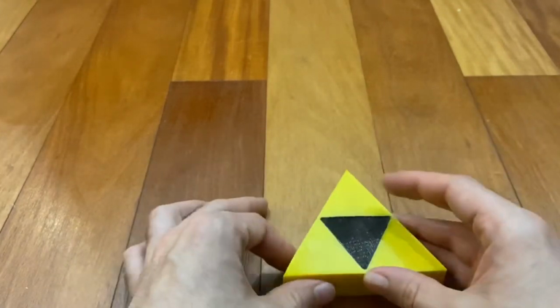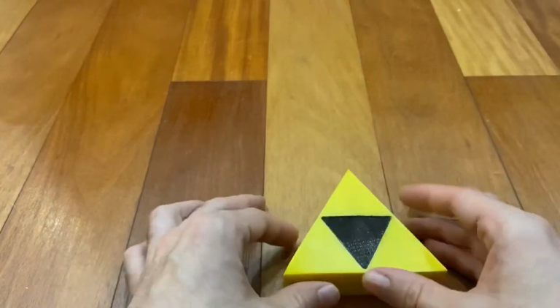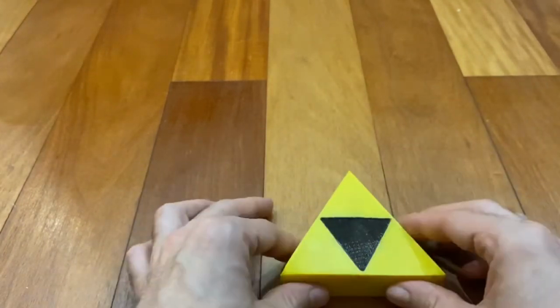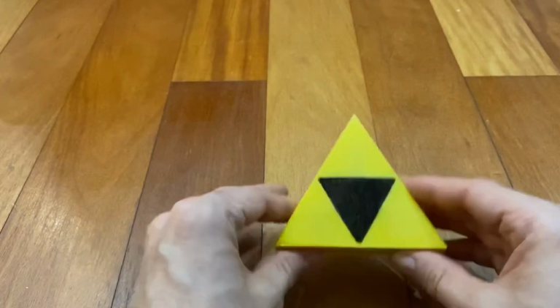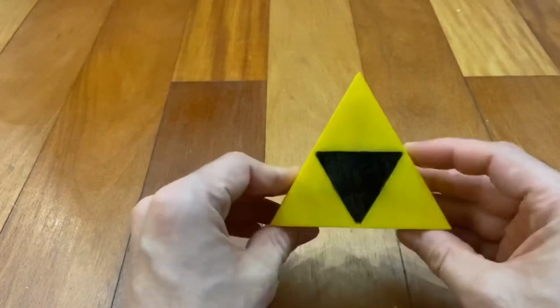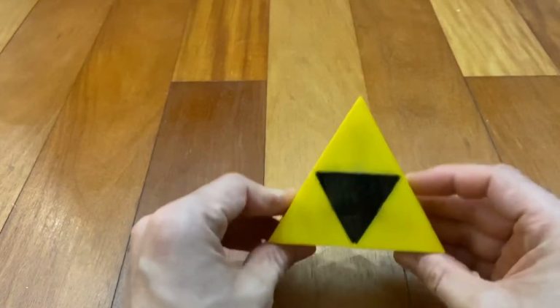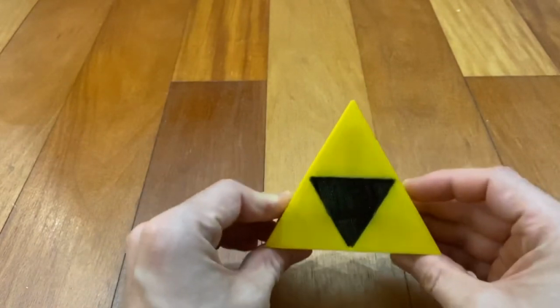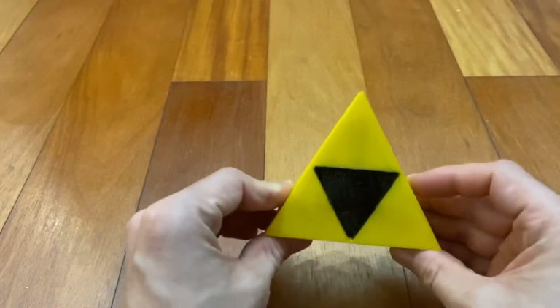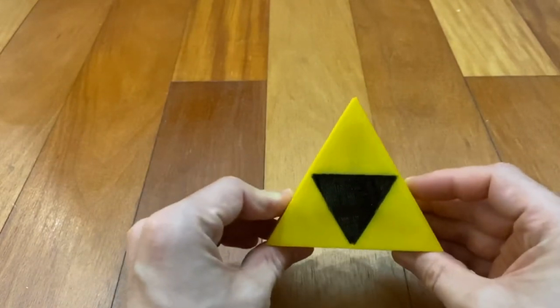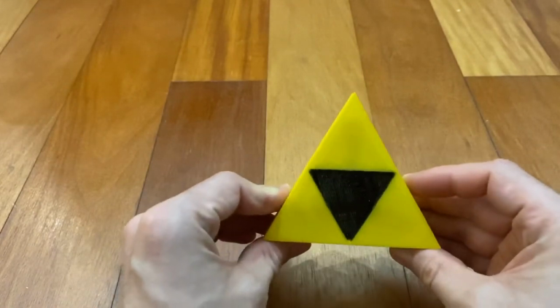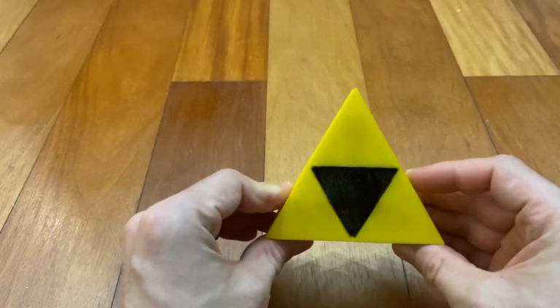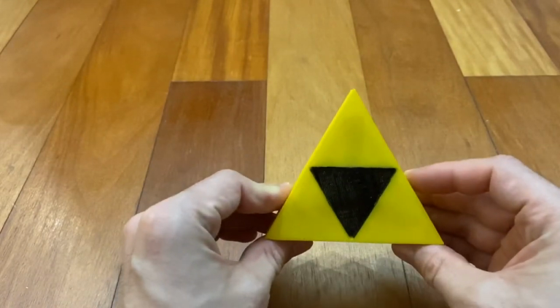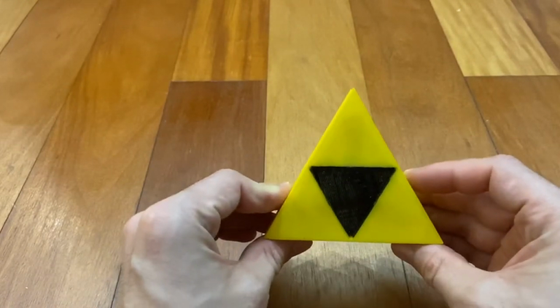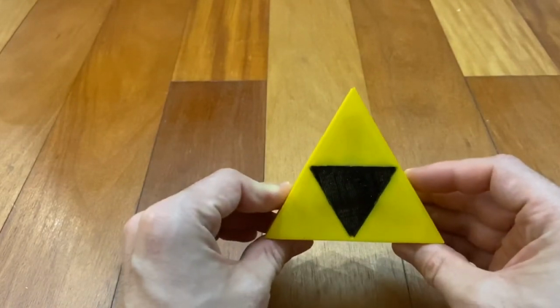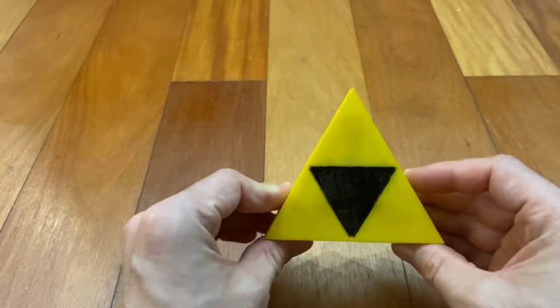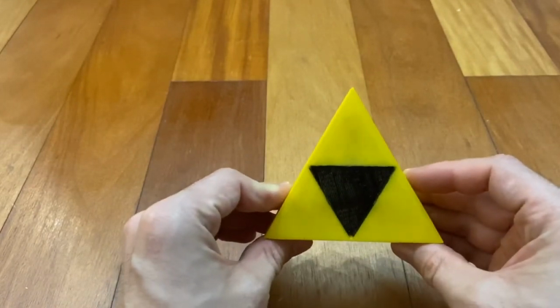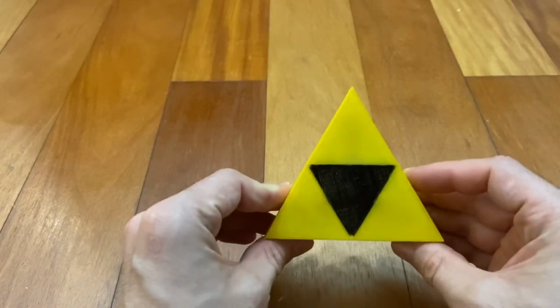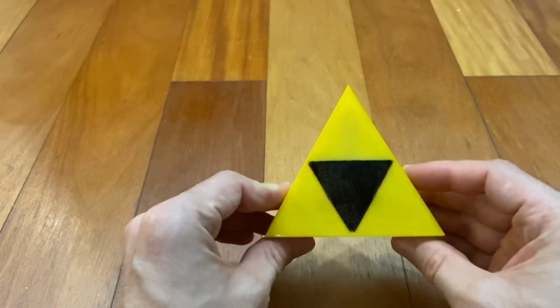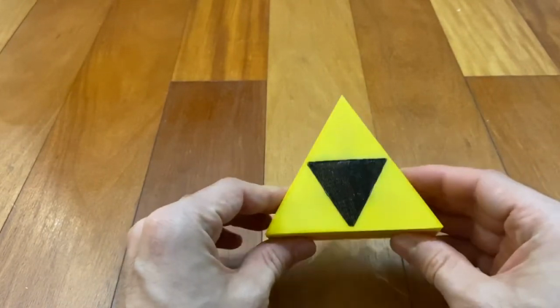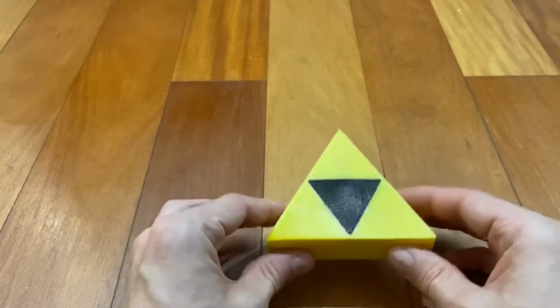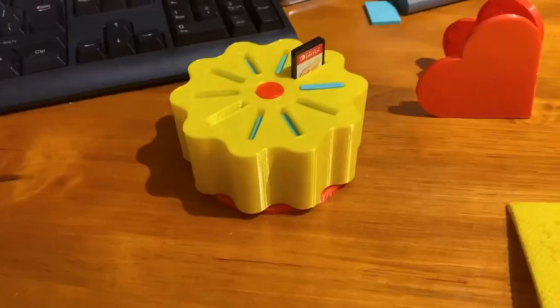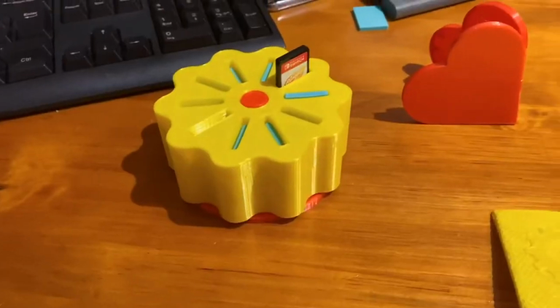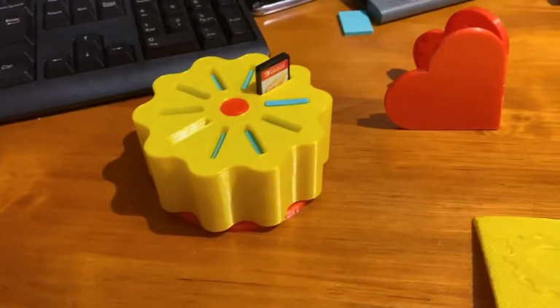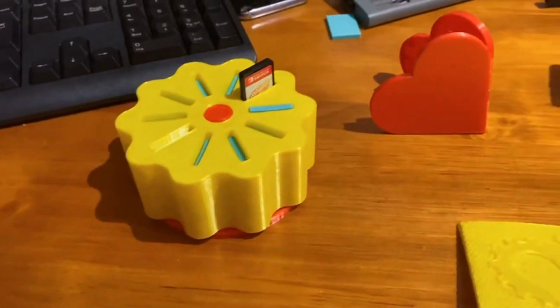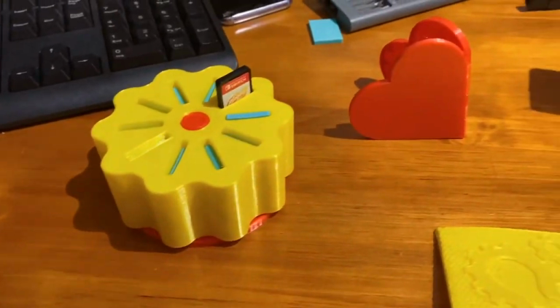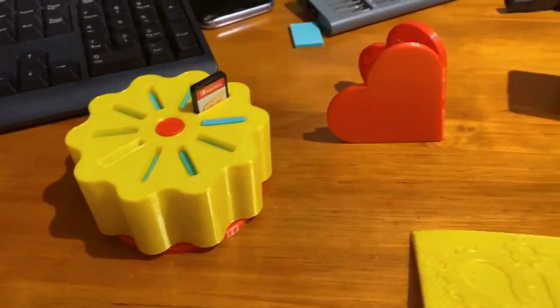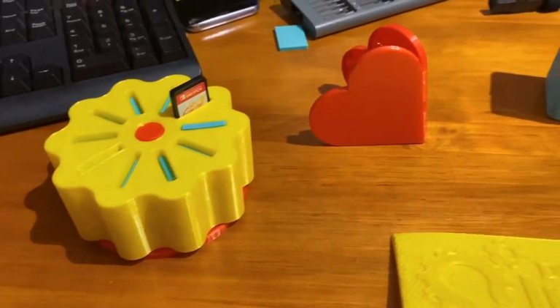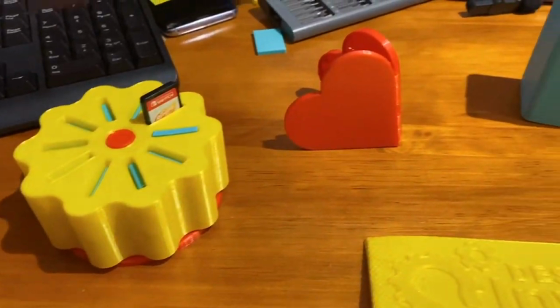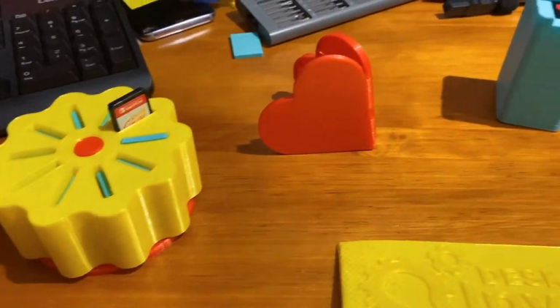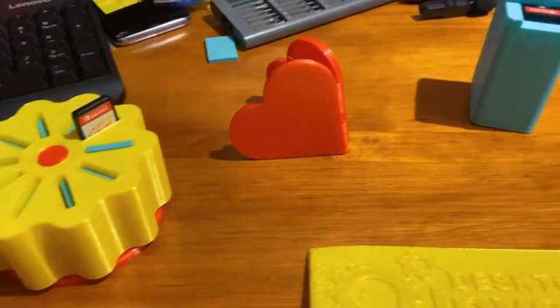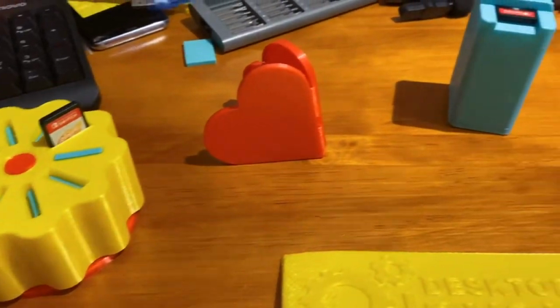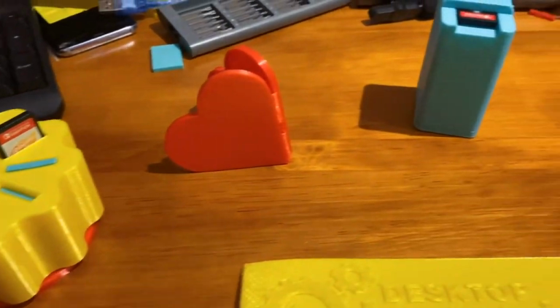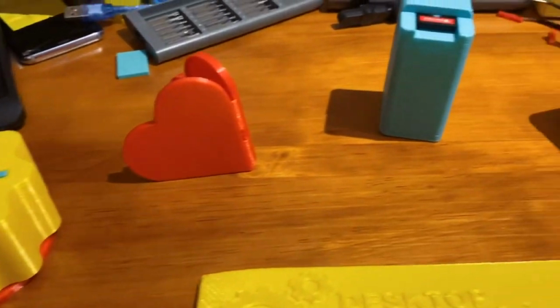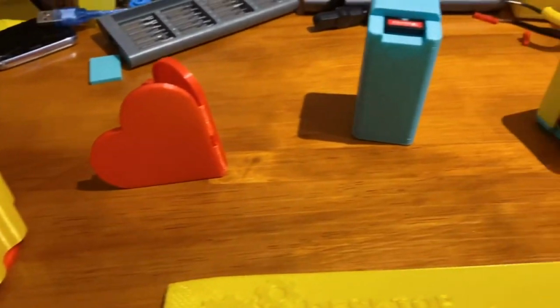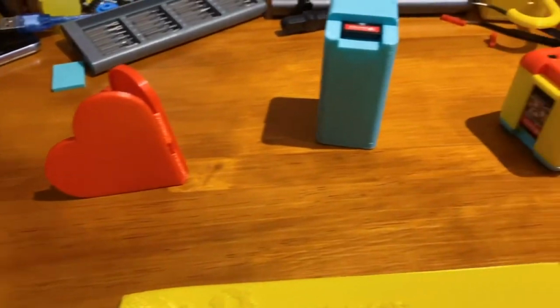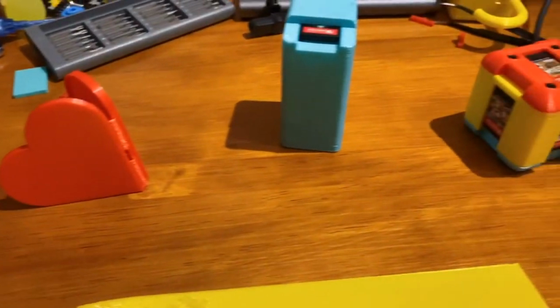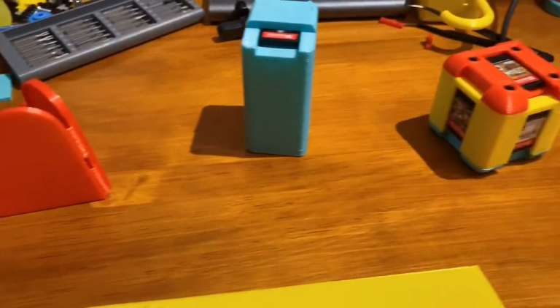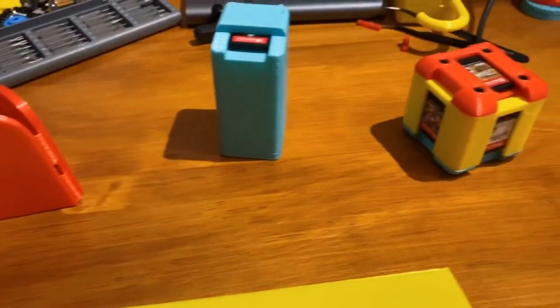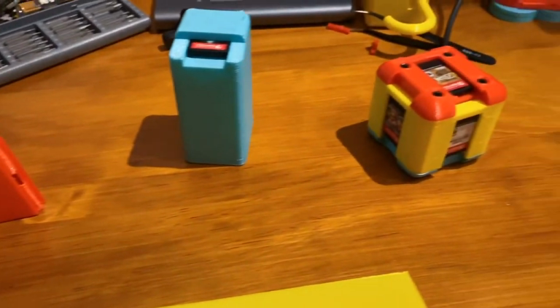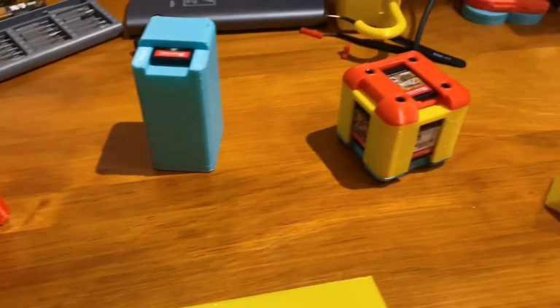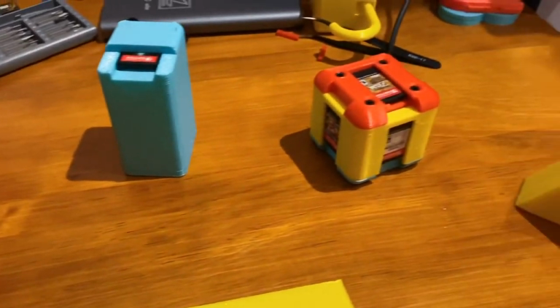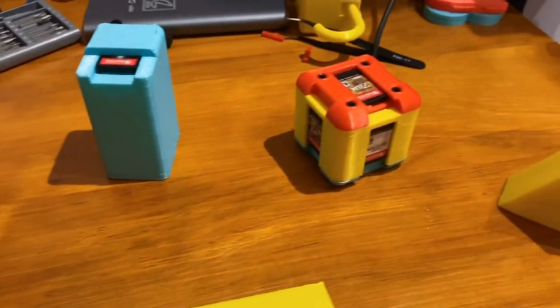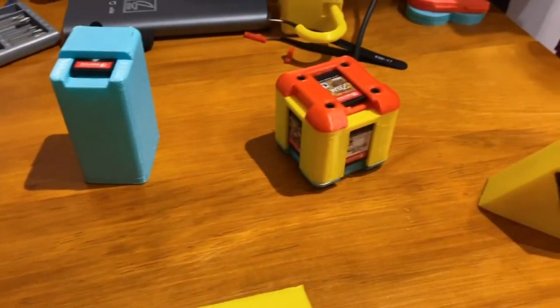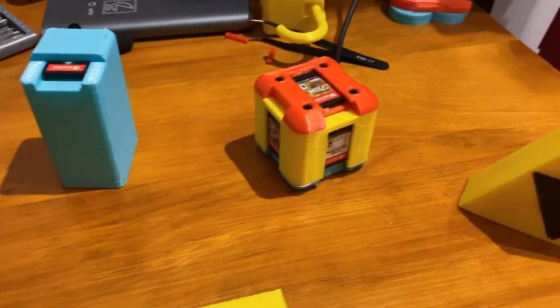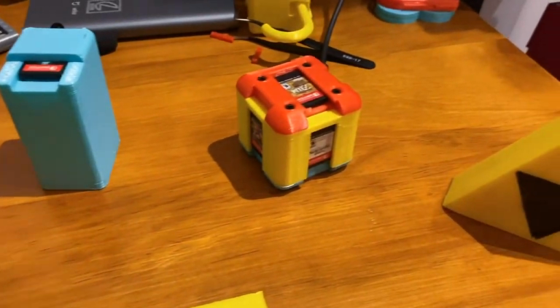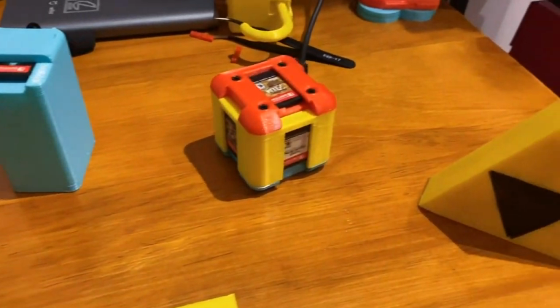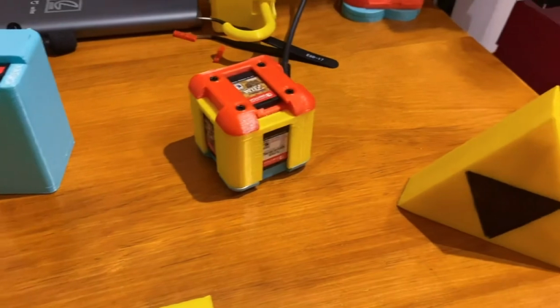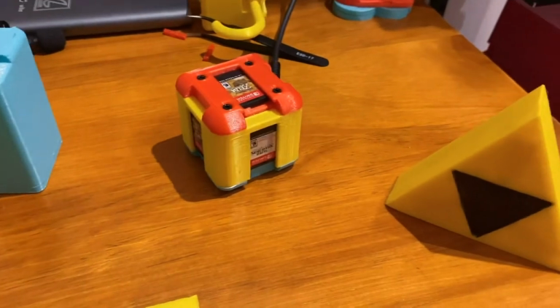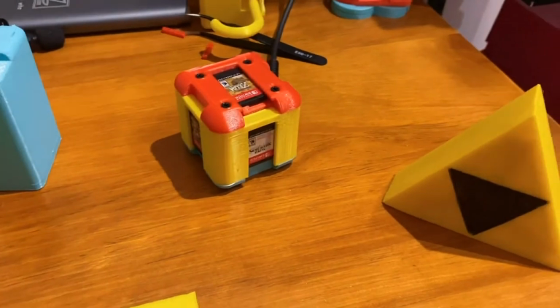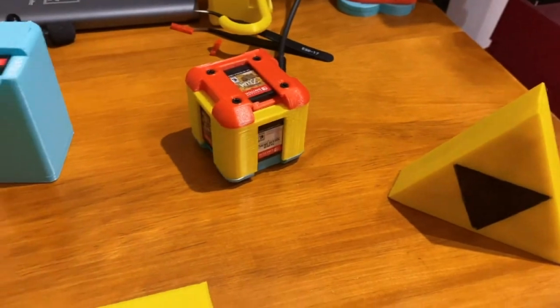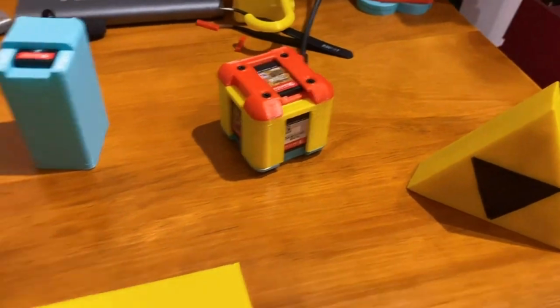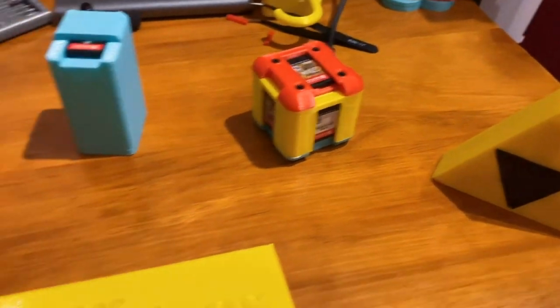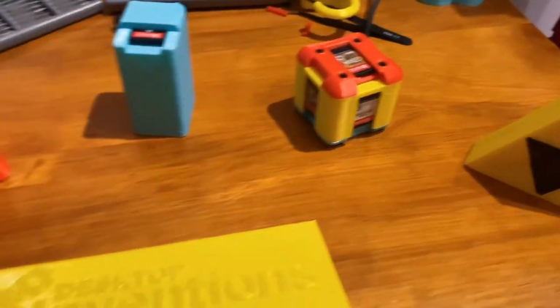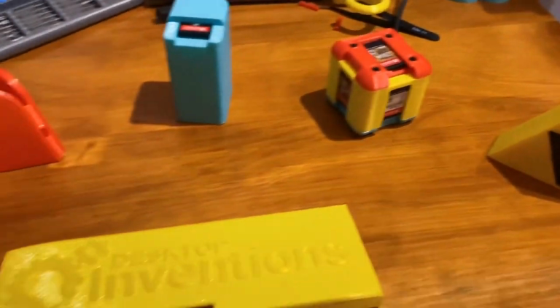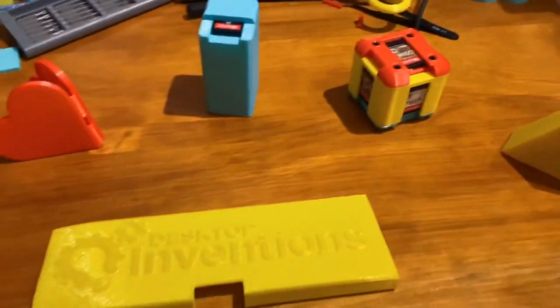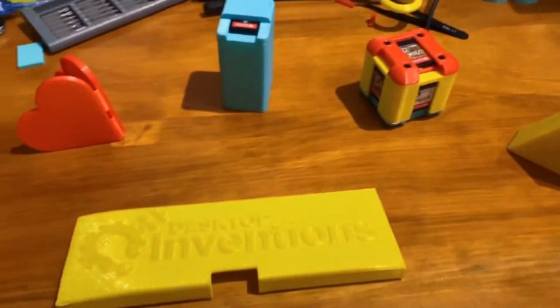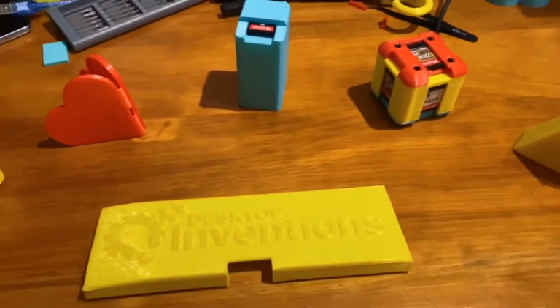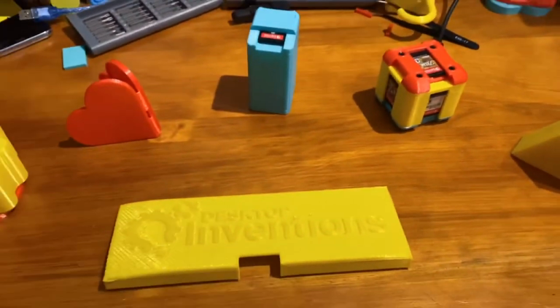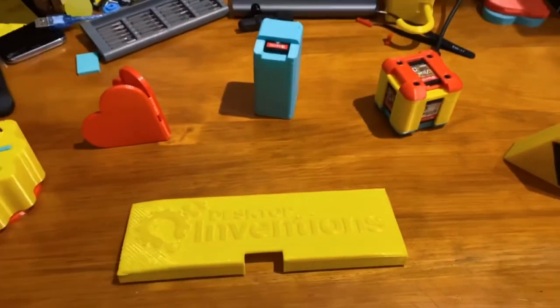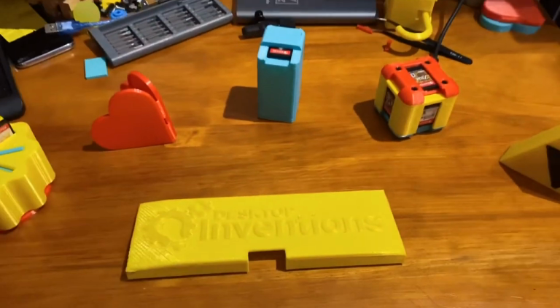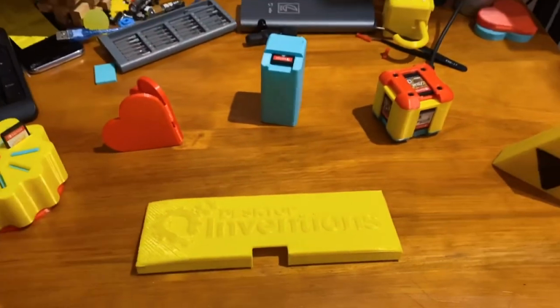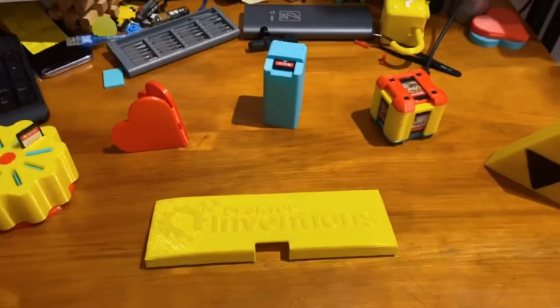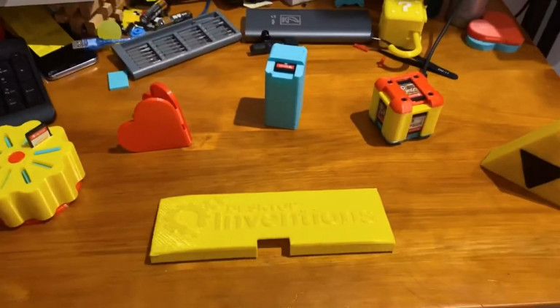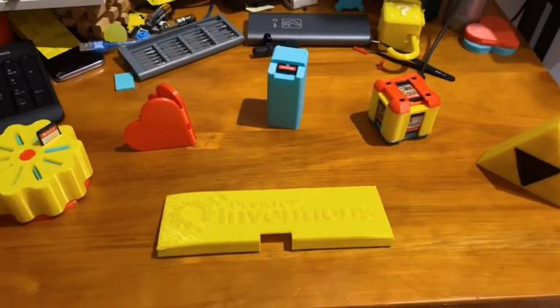That's the Triforce Lockbox, and those are the five unique Nintendo Switch game case designs. Leave a comment below to let me know which is your favorite.